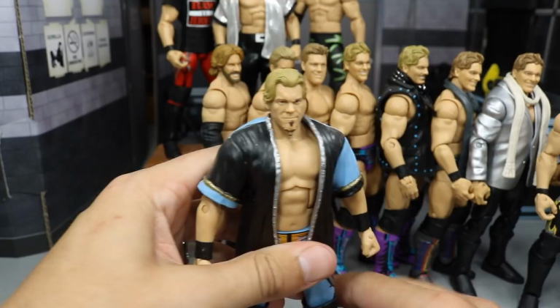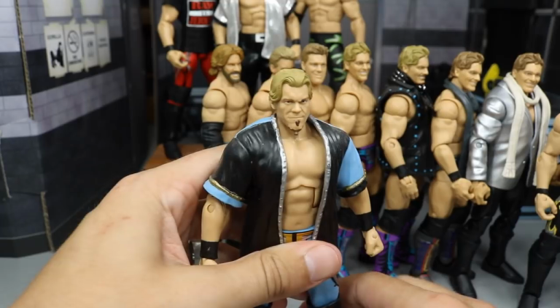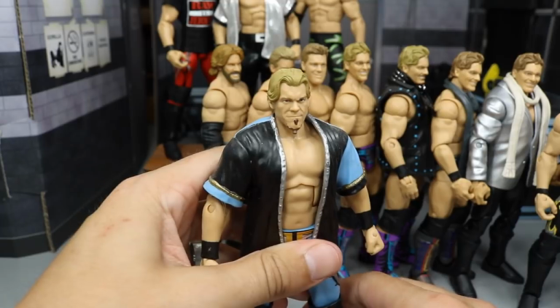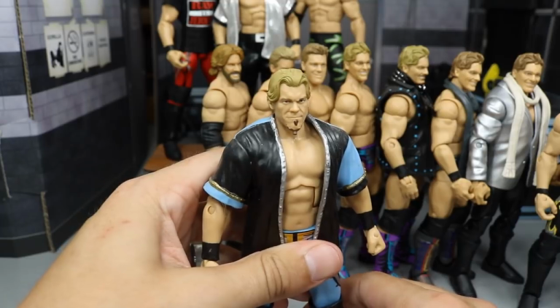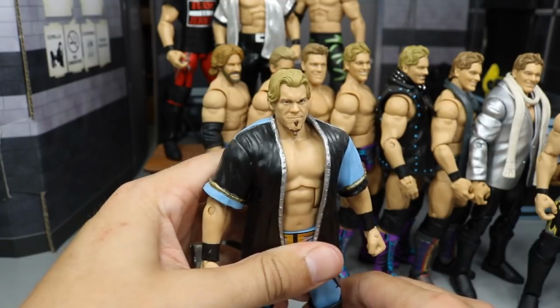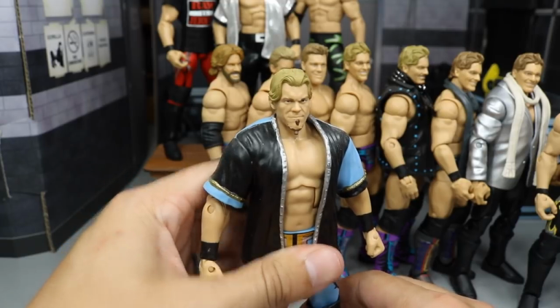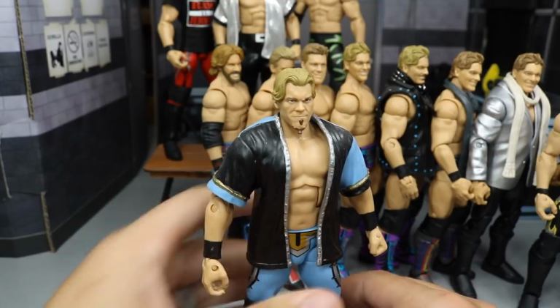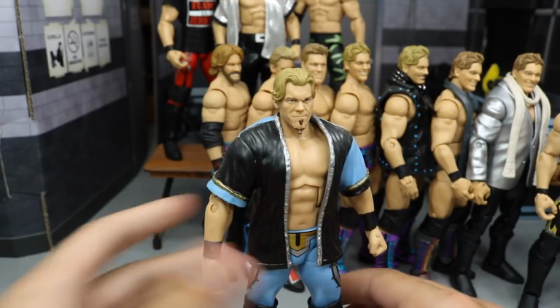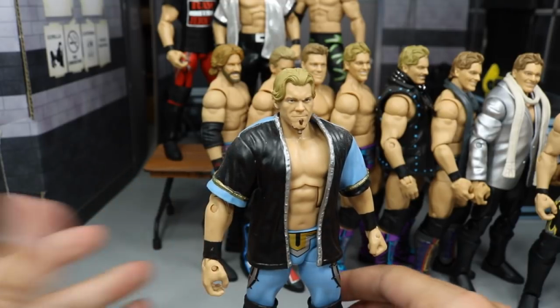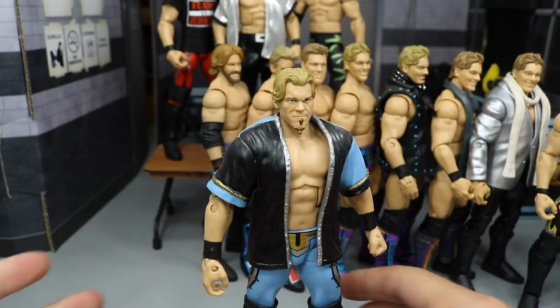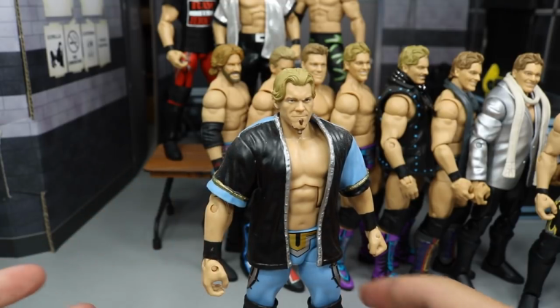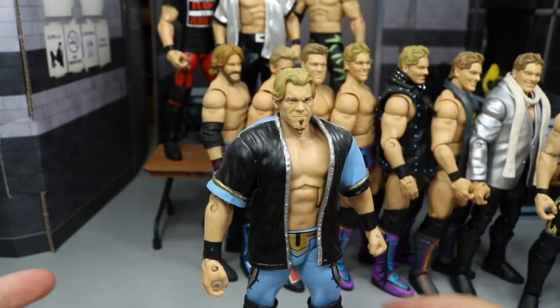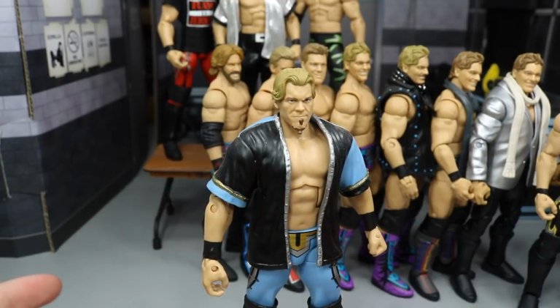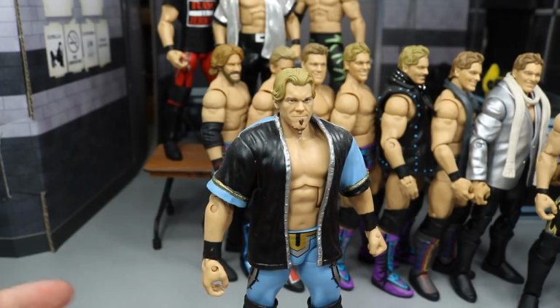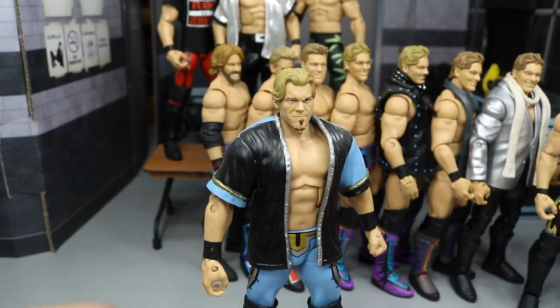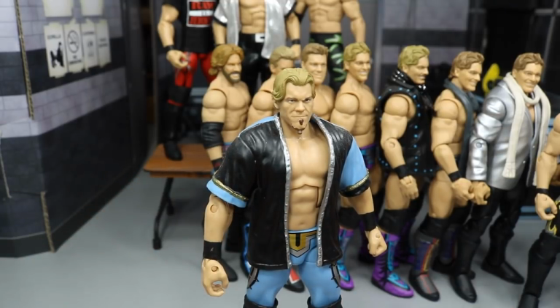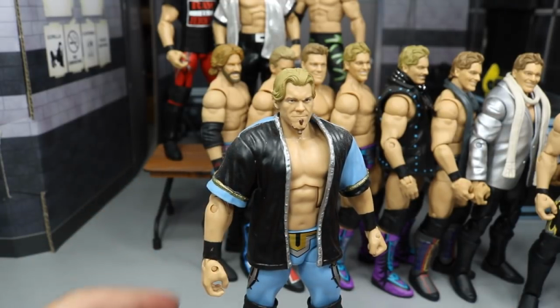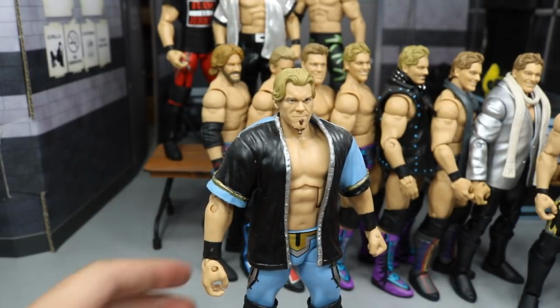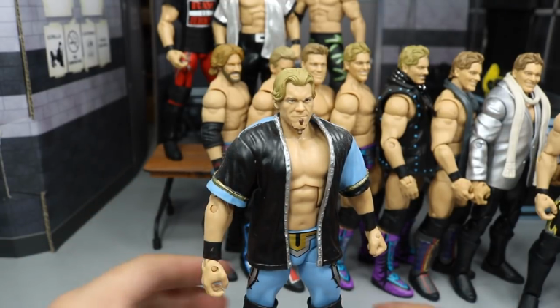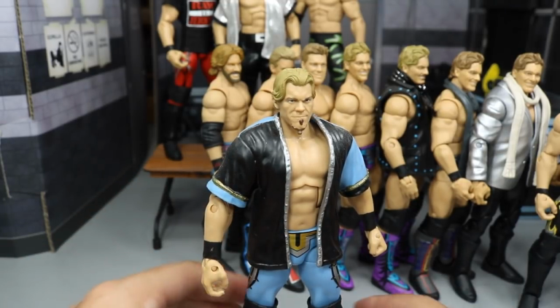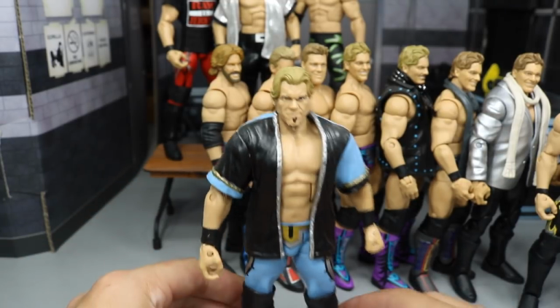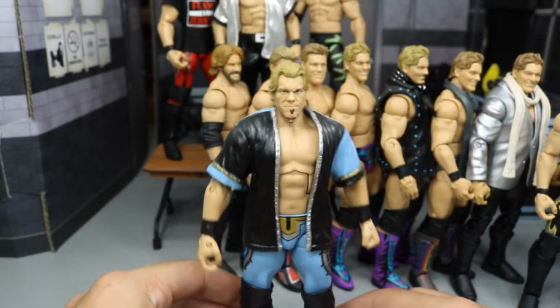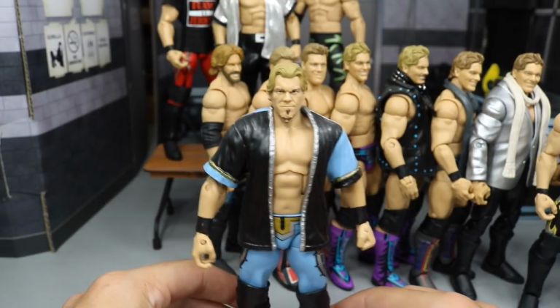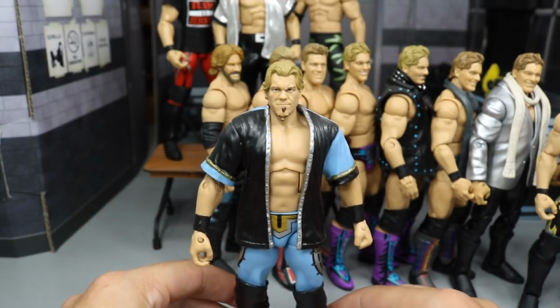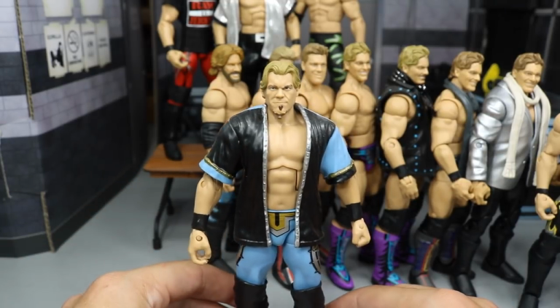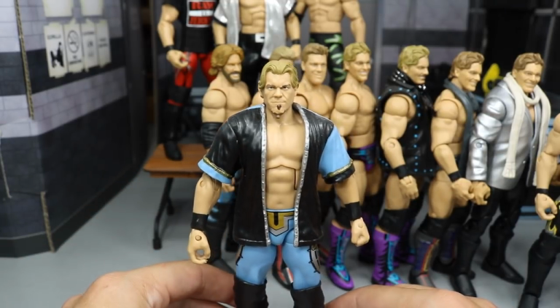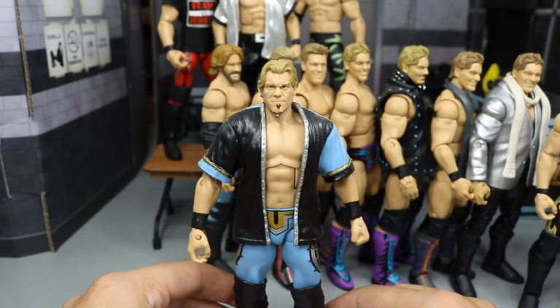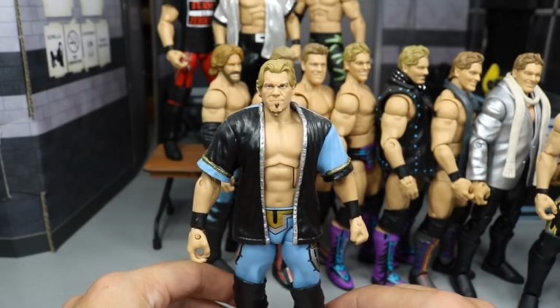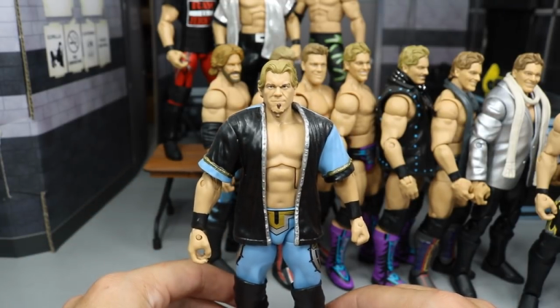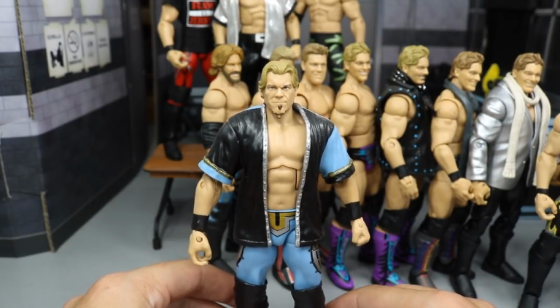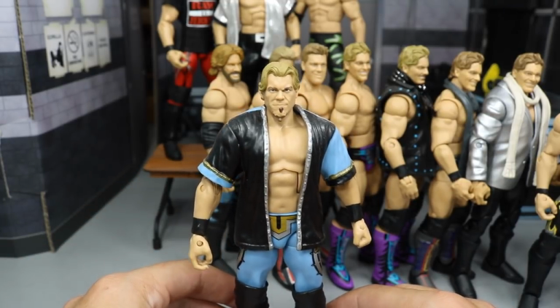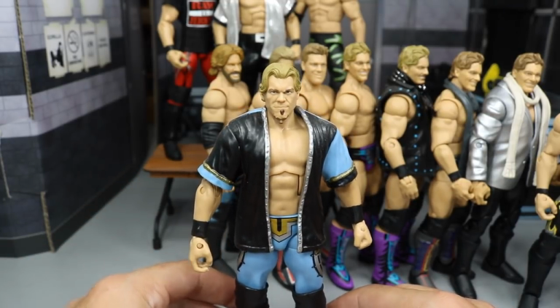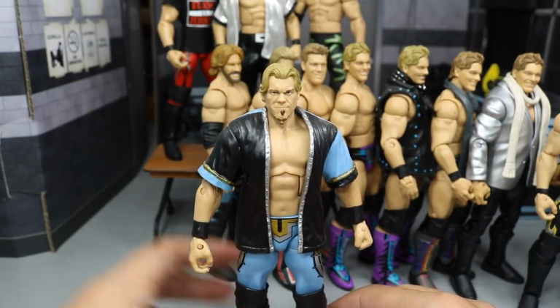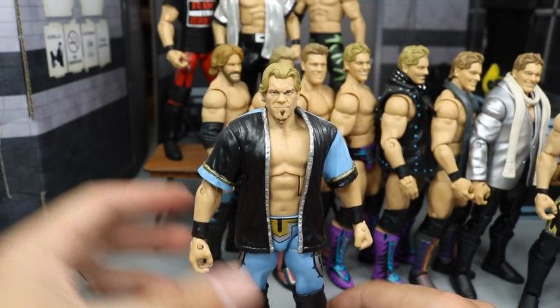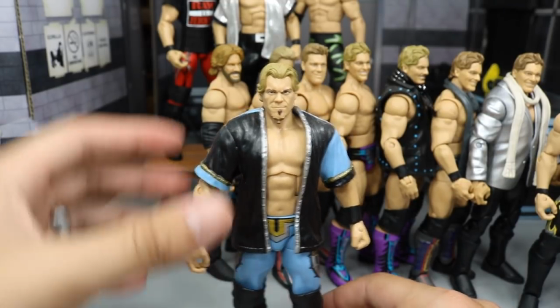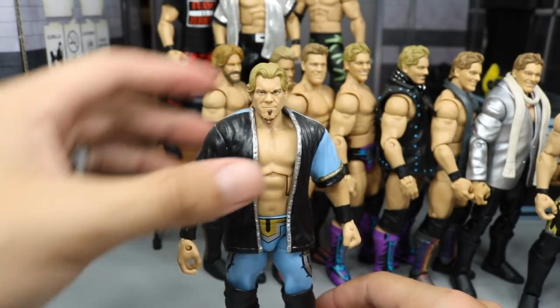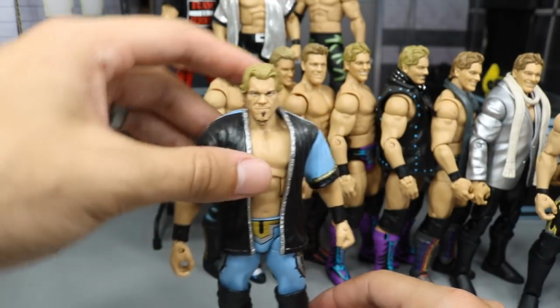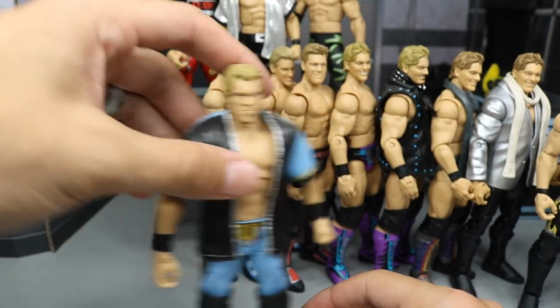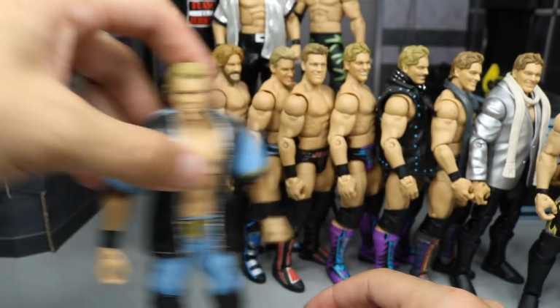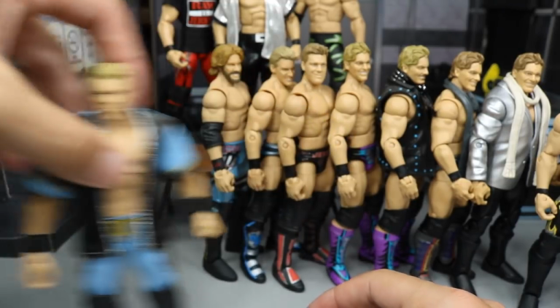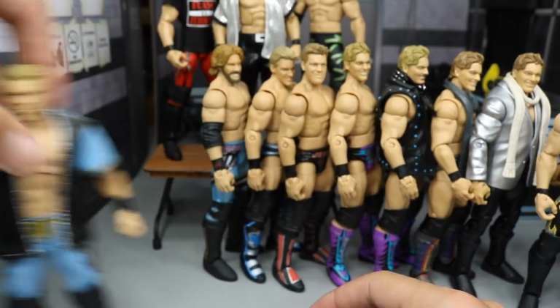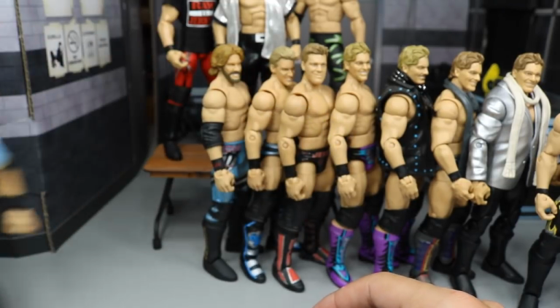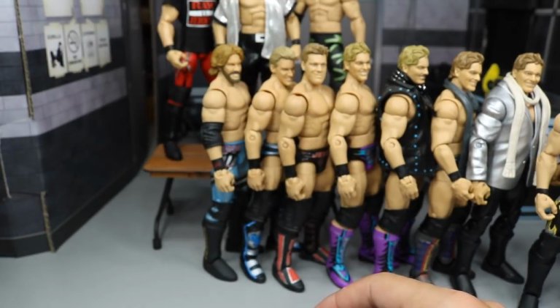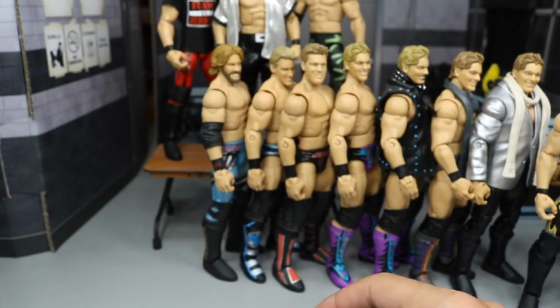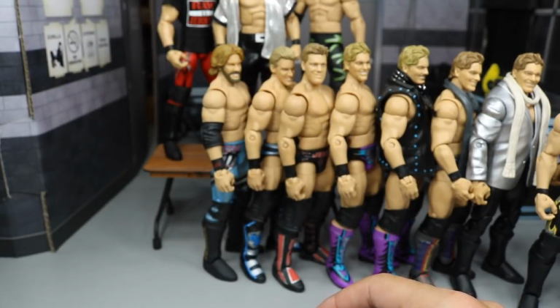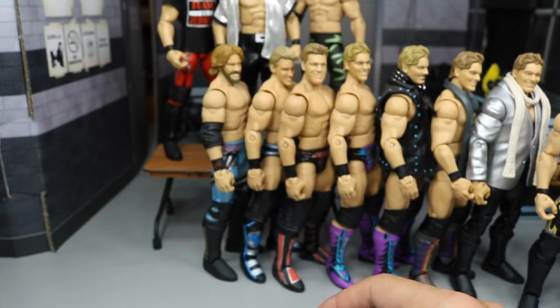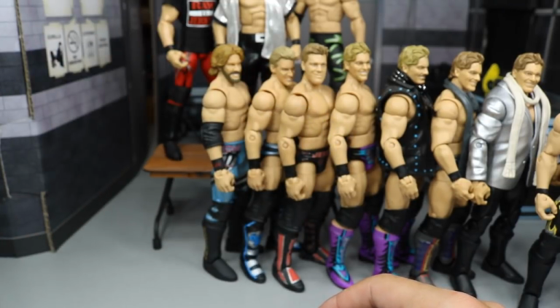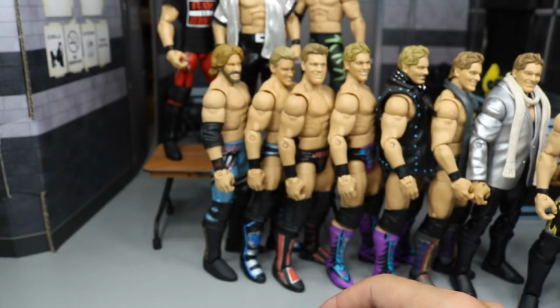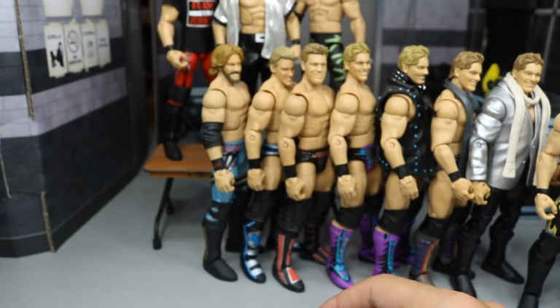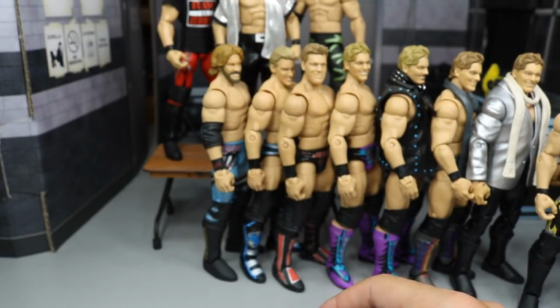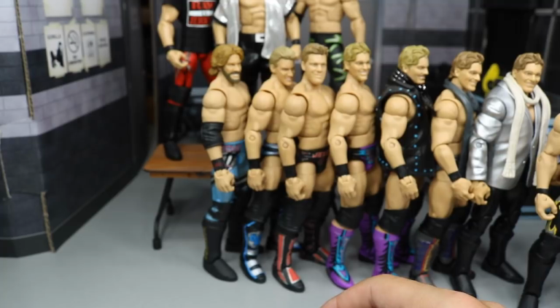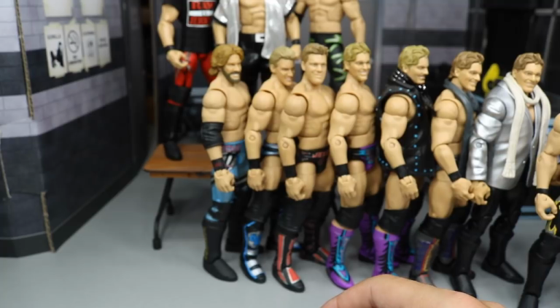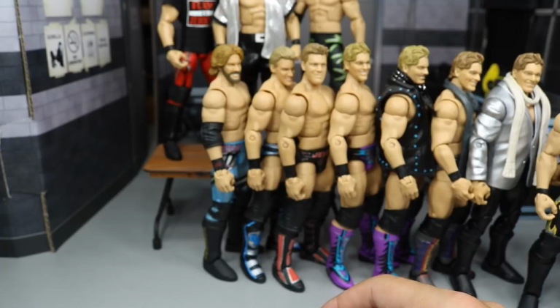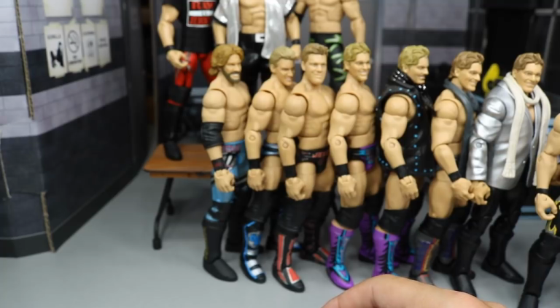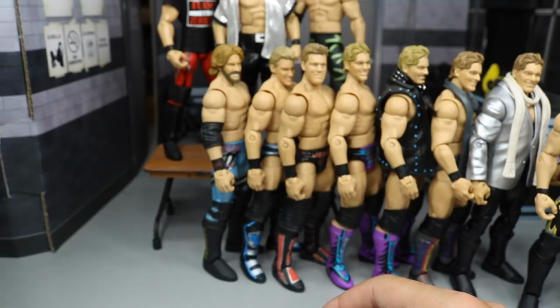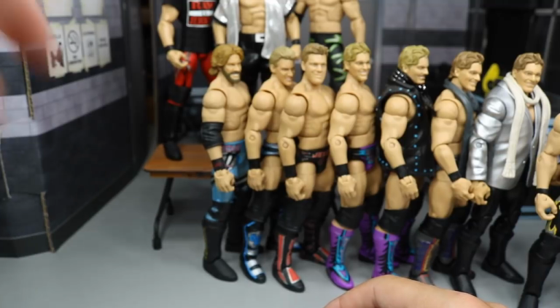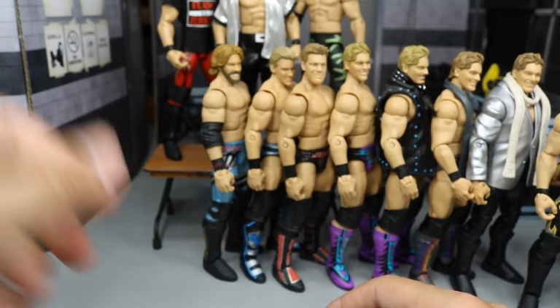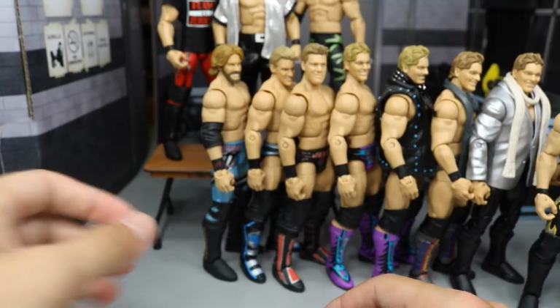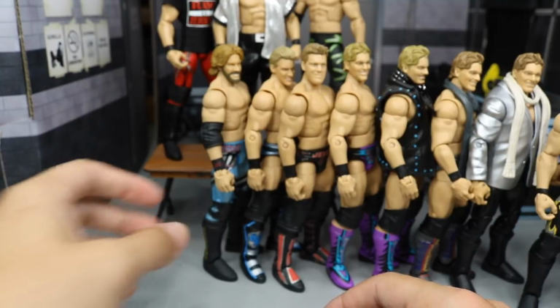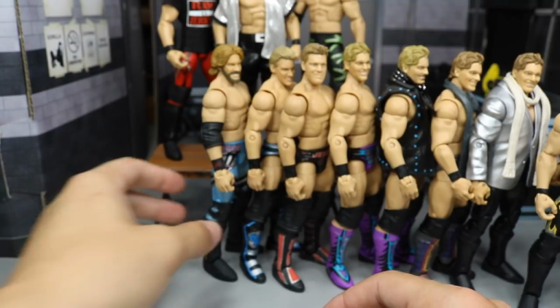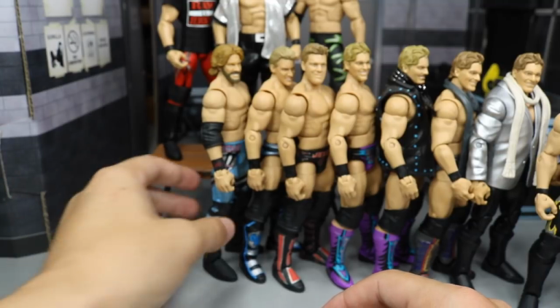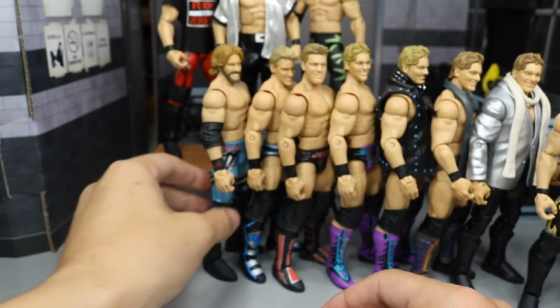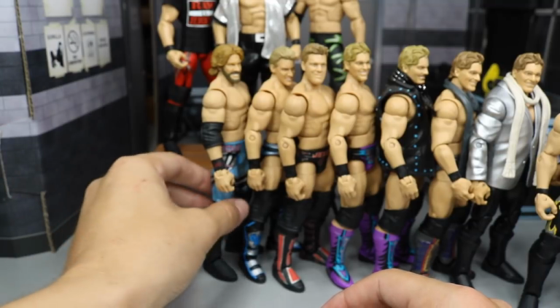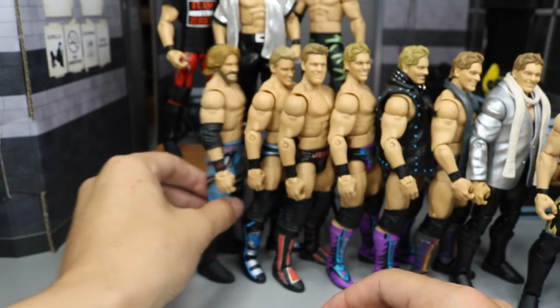But they're actually kind of hard to track down, and ringside exclusives are always like 25 bucks. So we have that one.